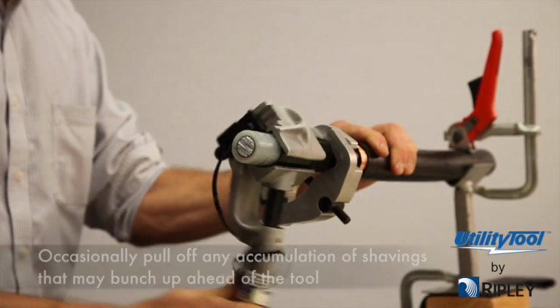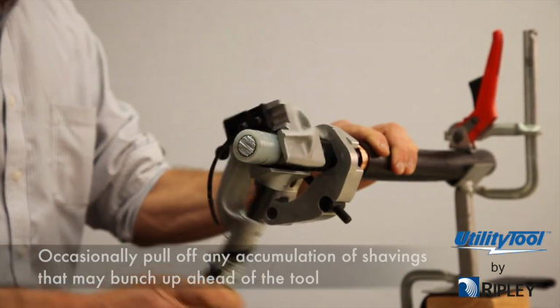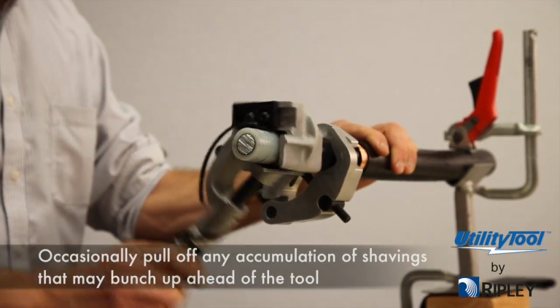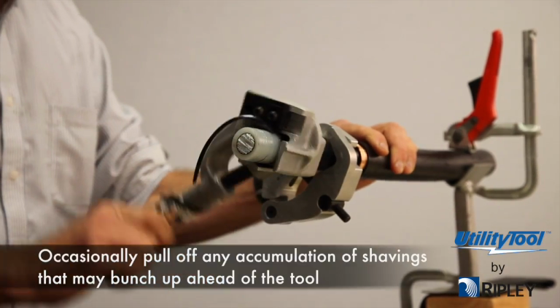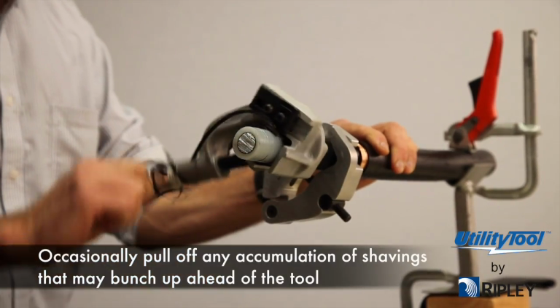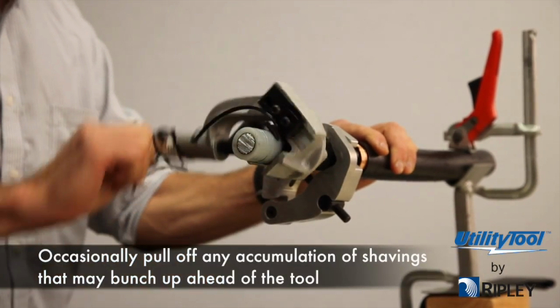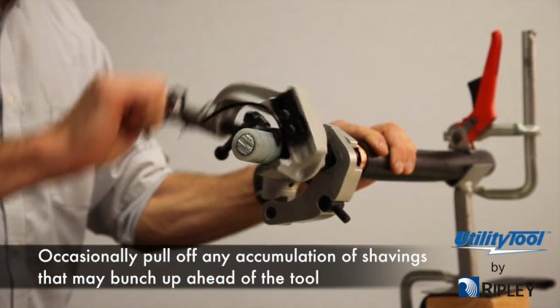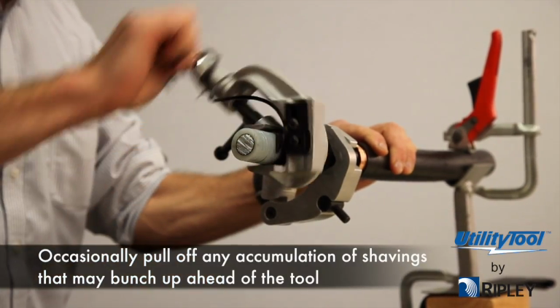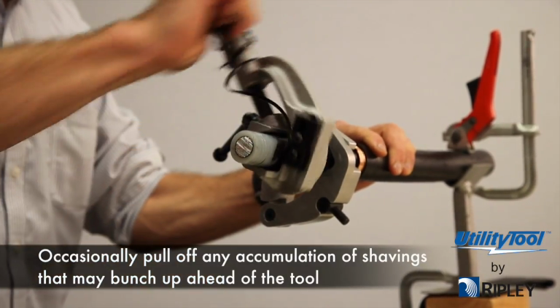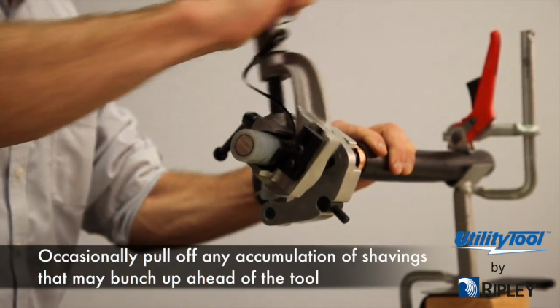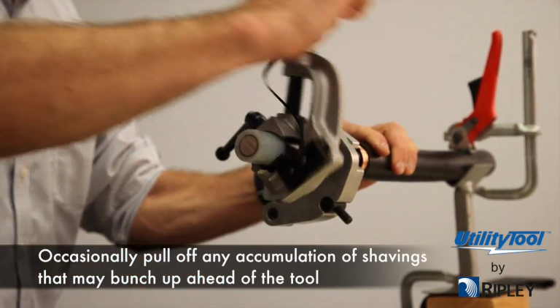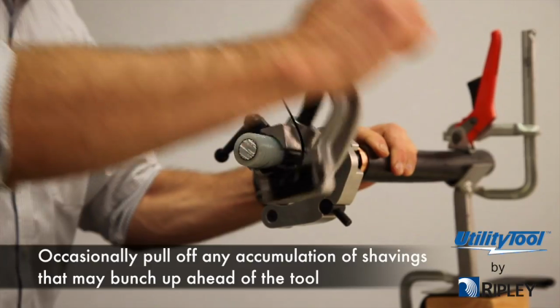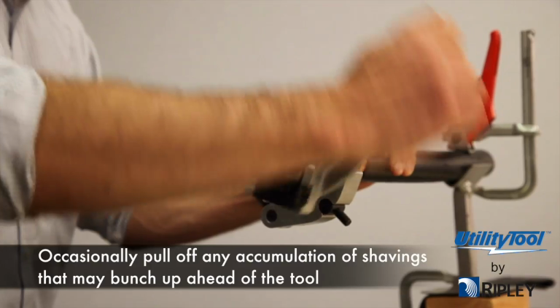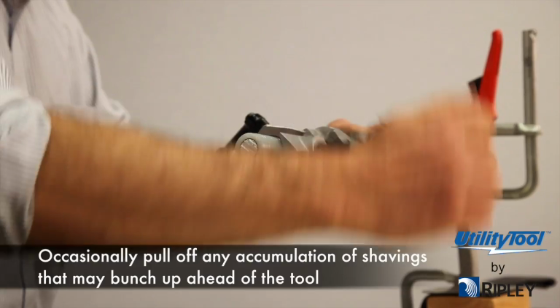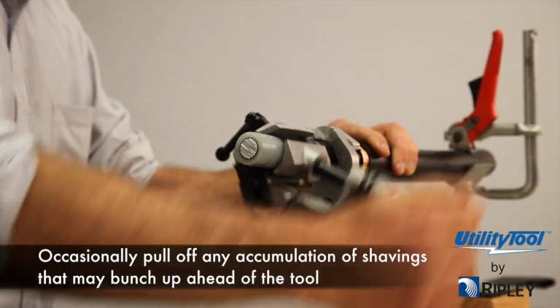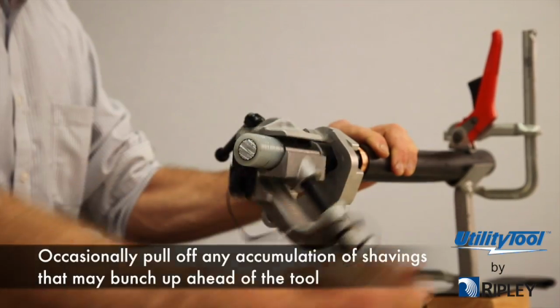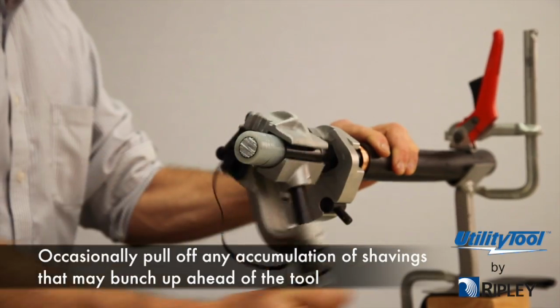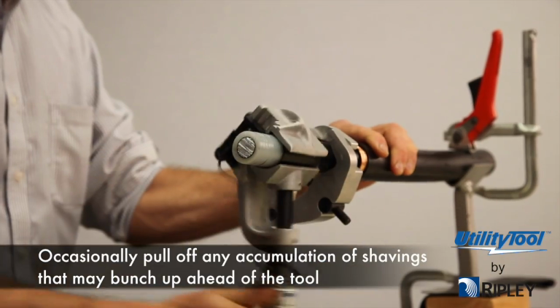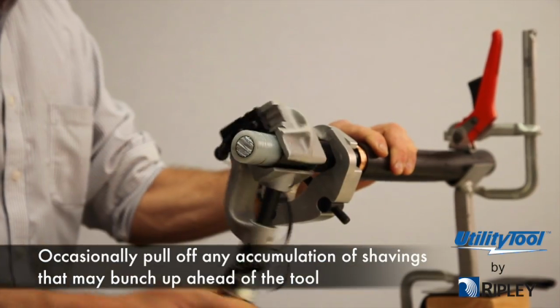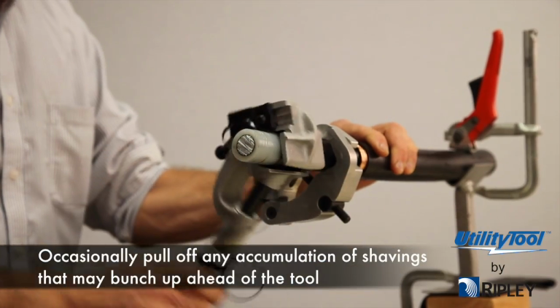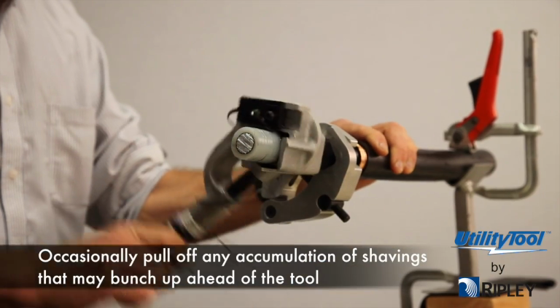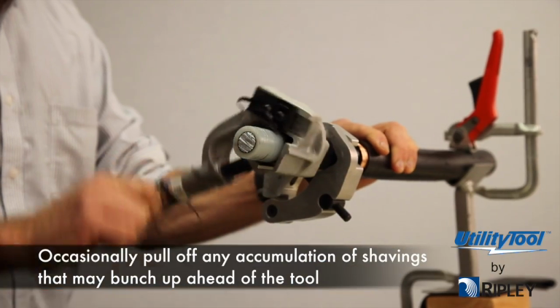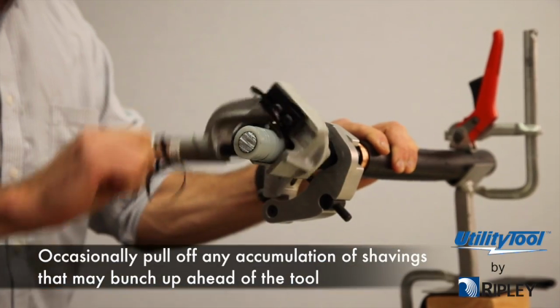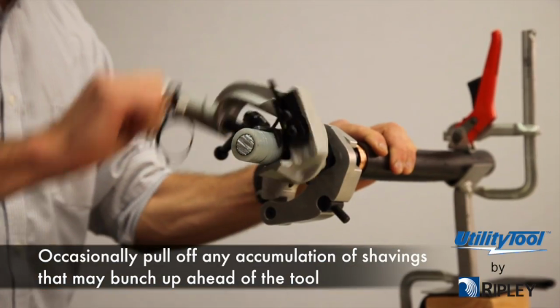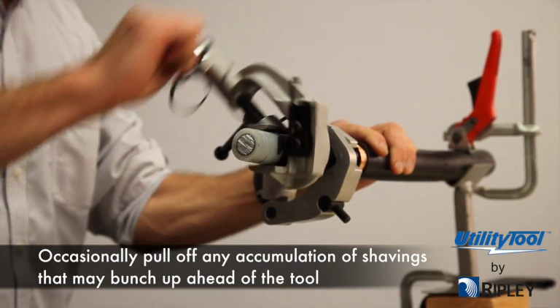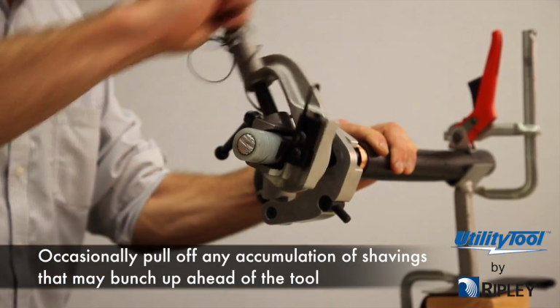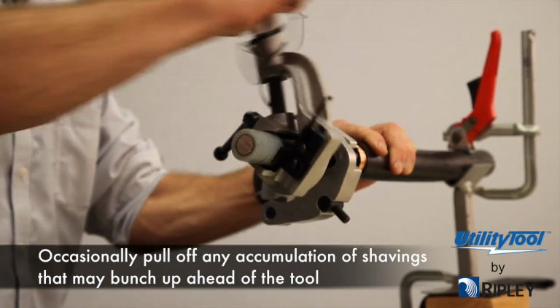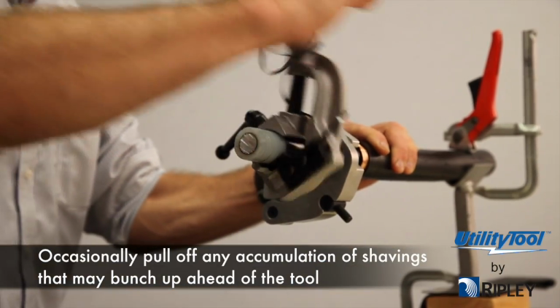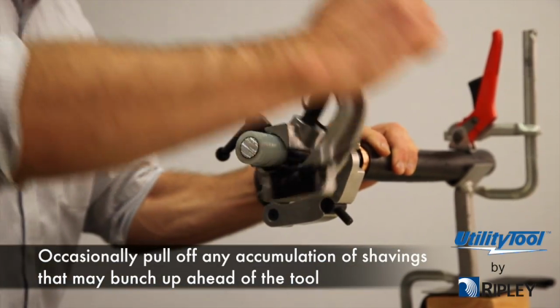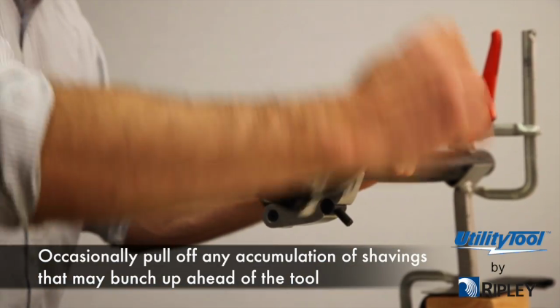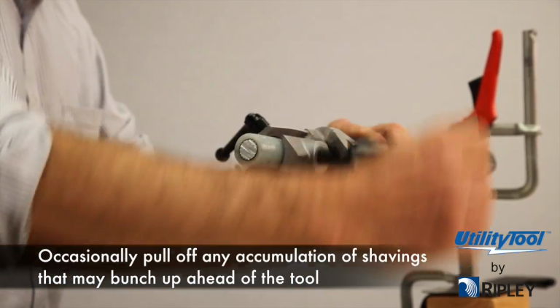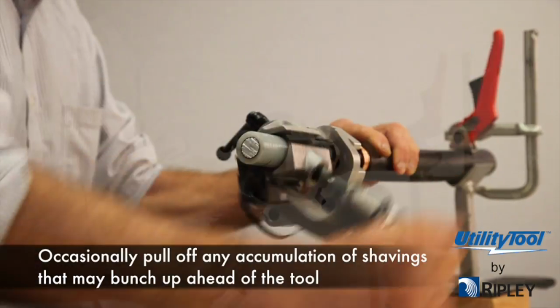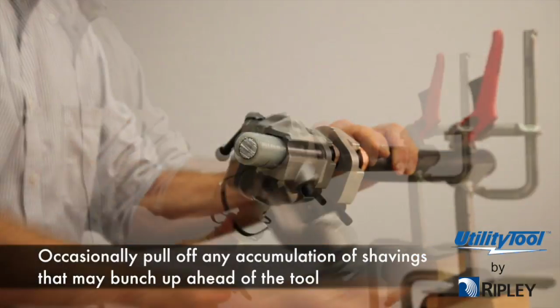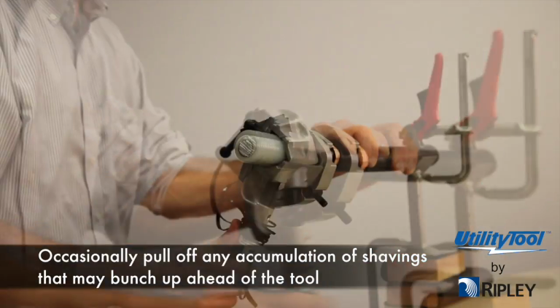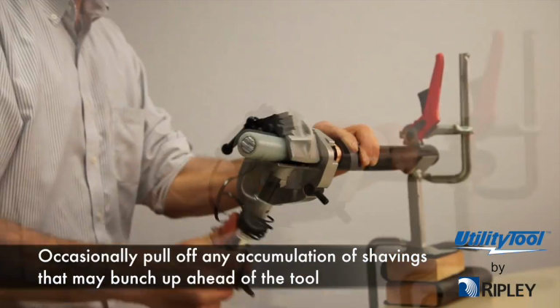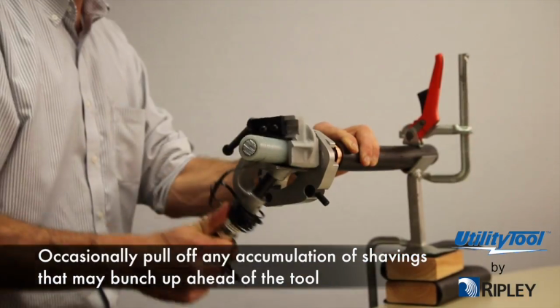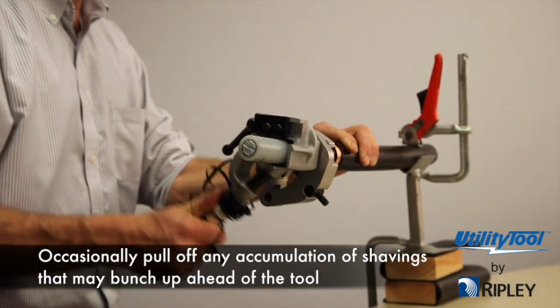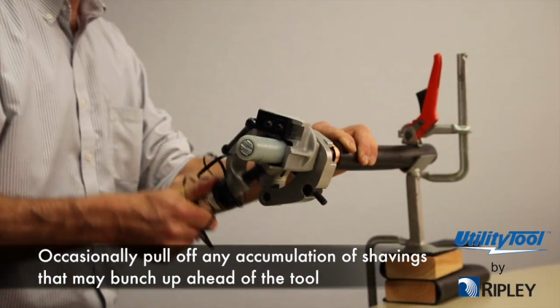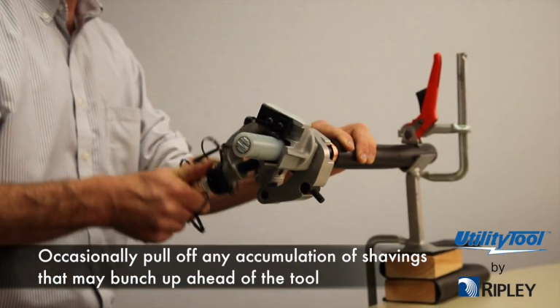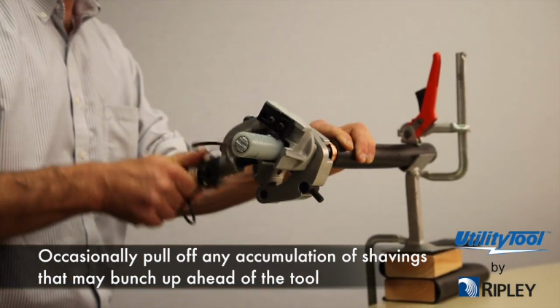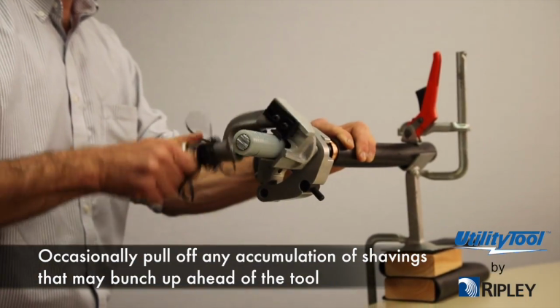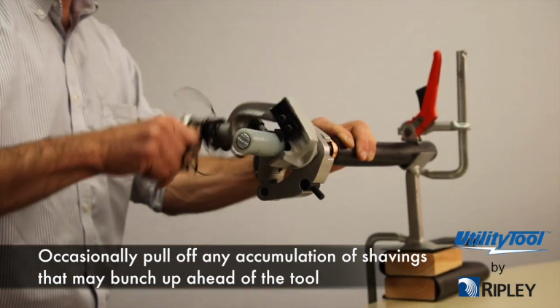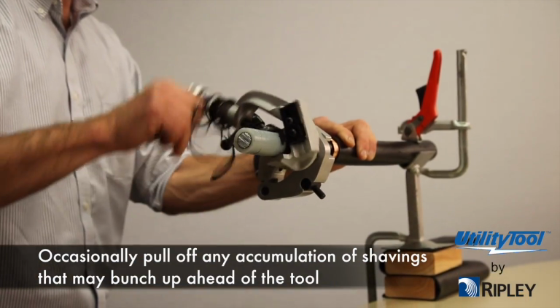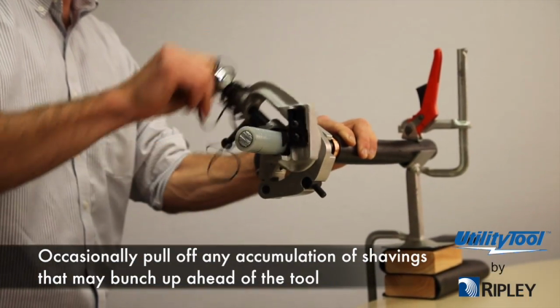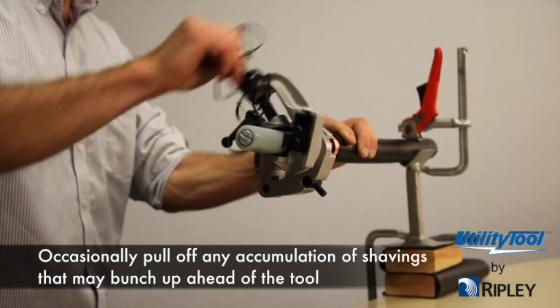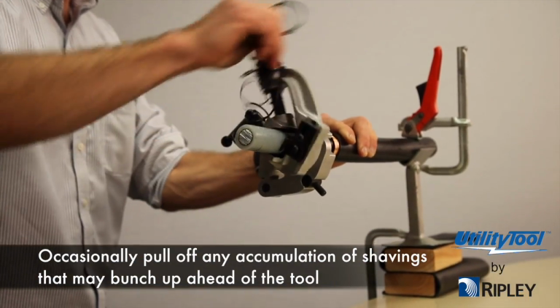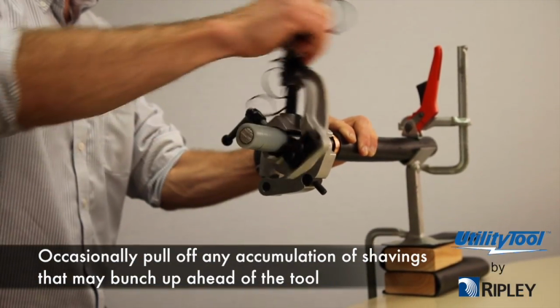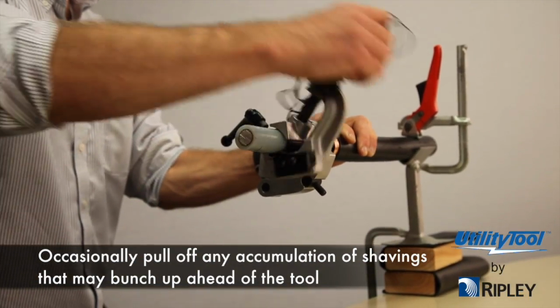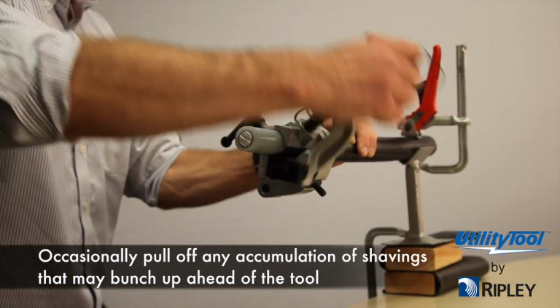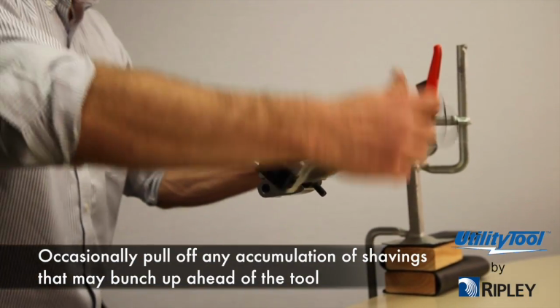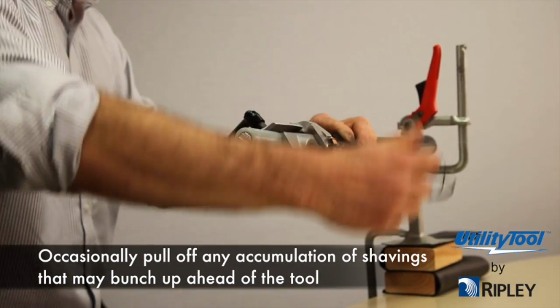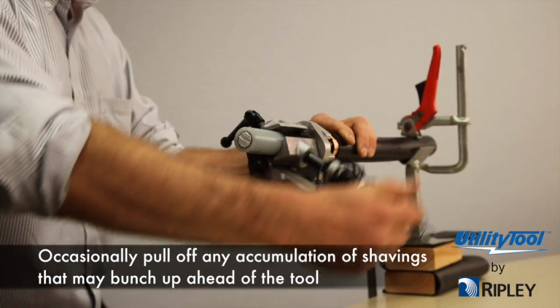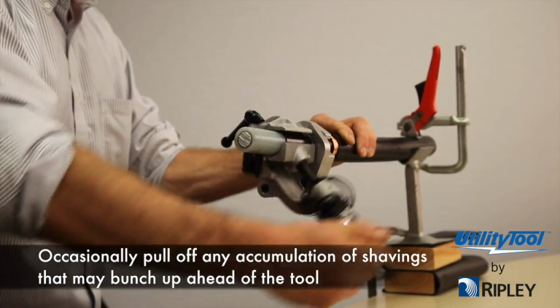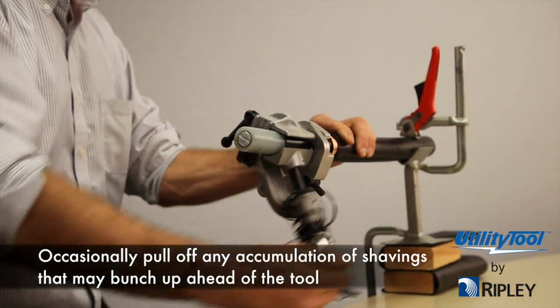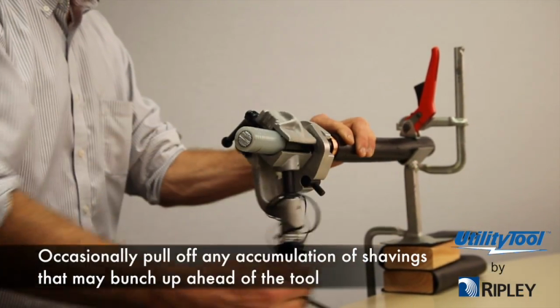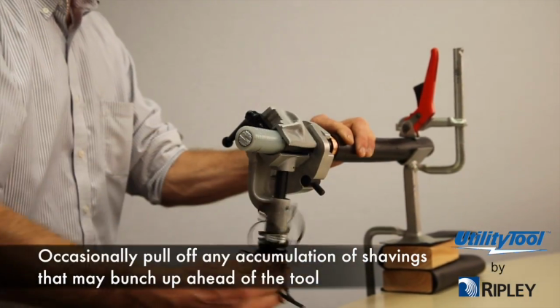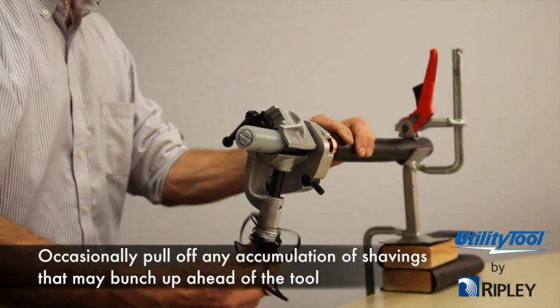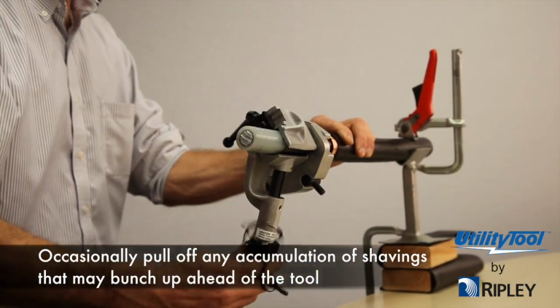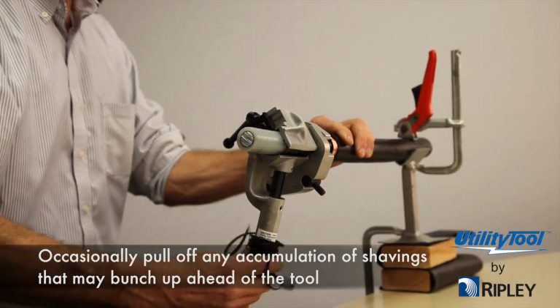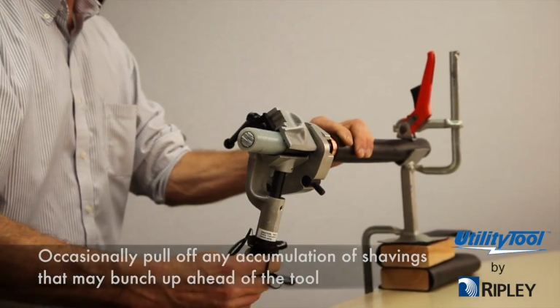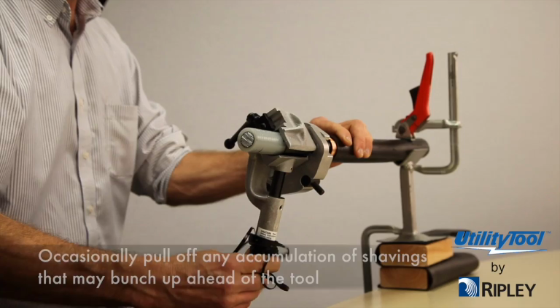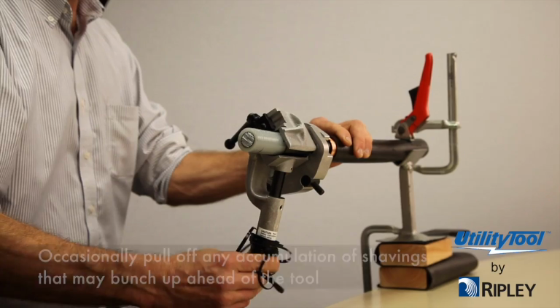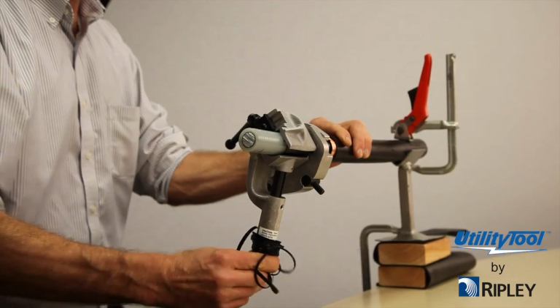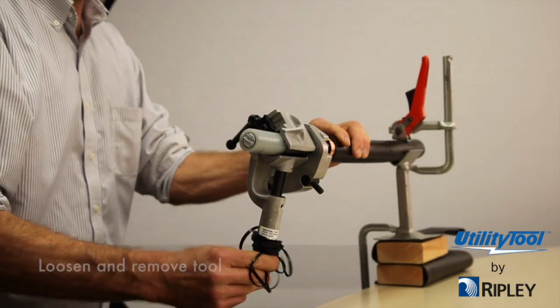Occasionally pull off any accumulation of shavings that may bunch up ahead of the tool as the tool is rotated.